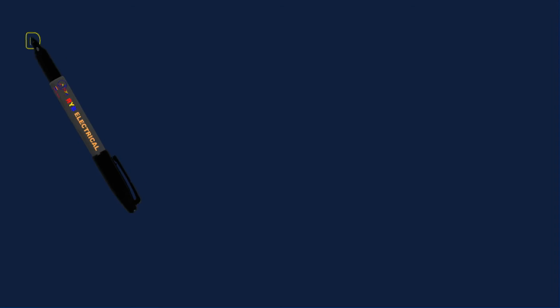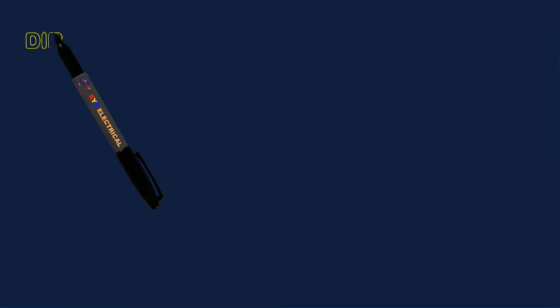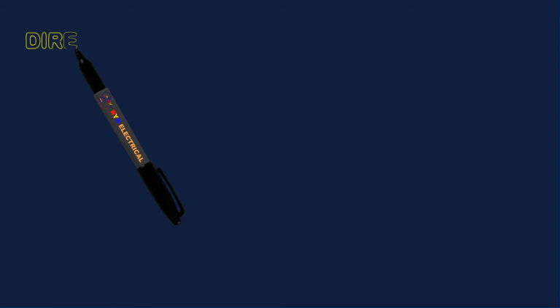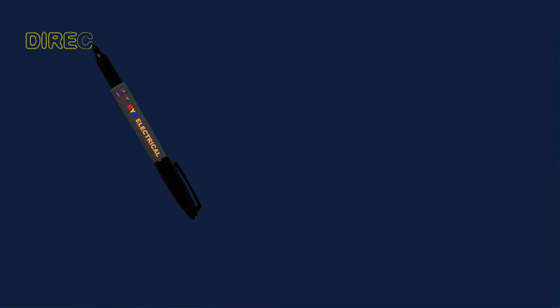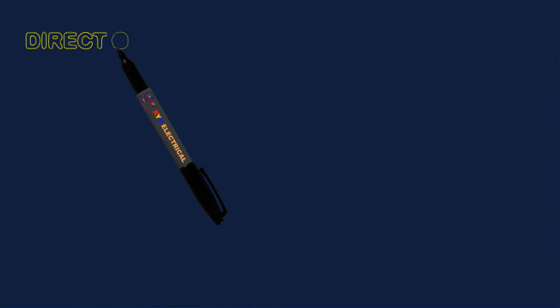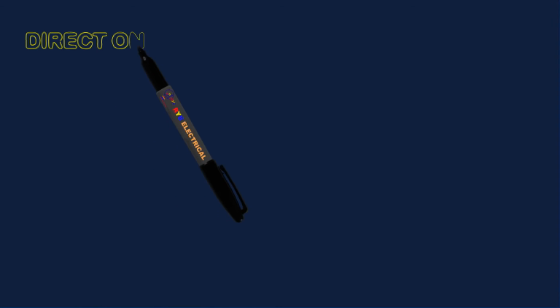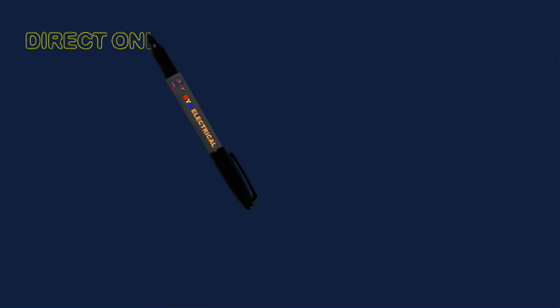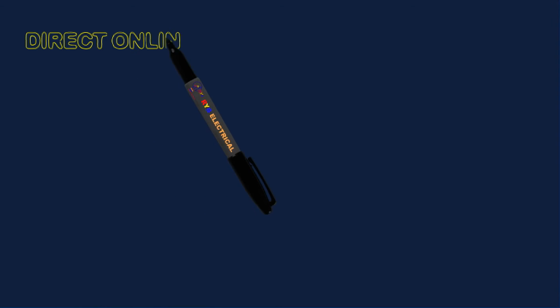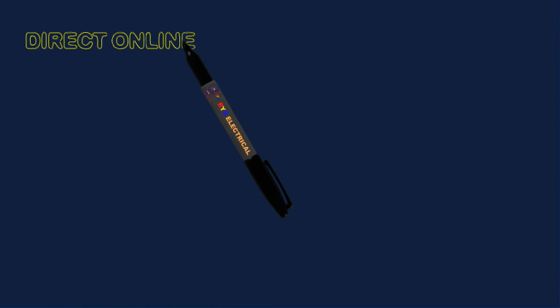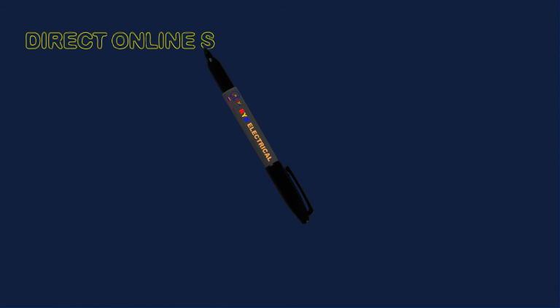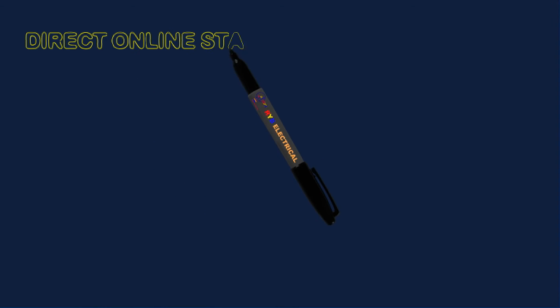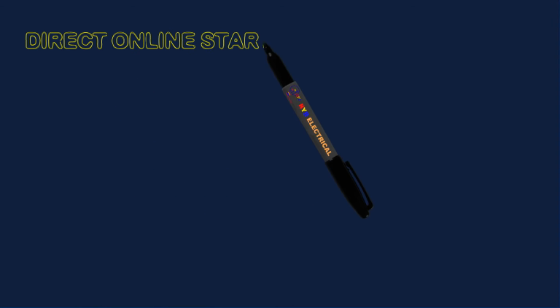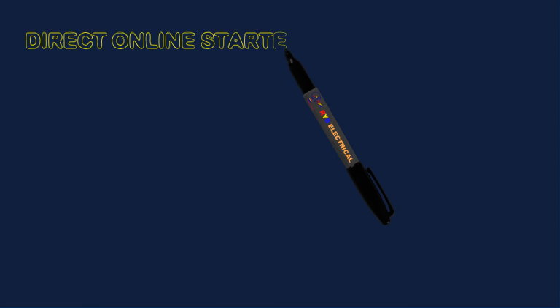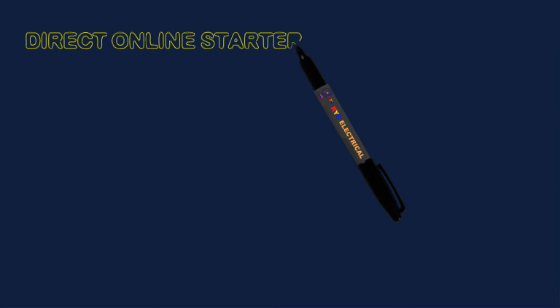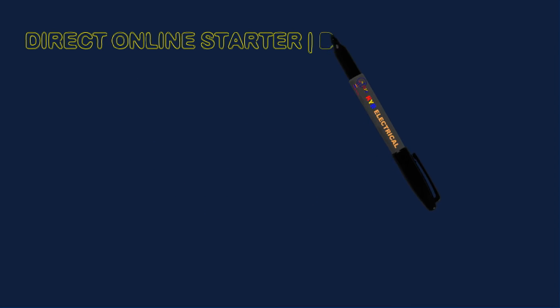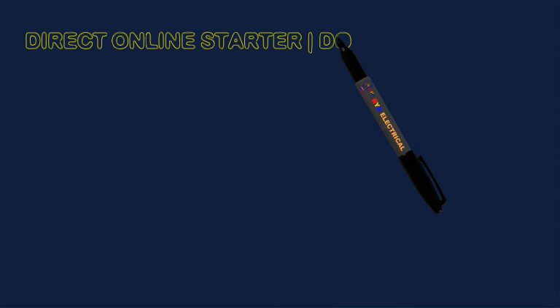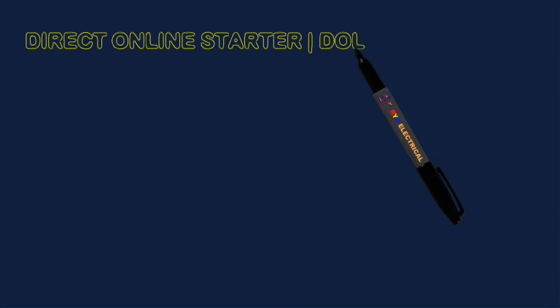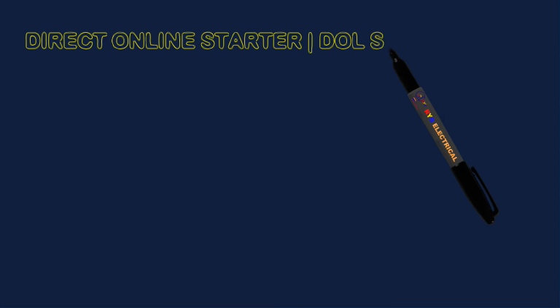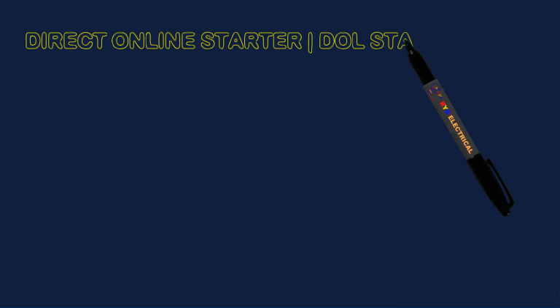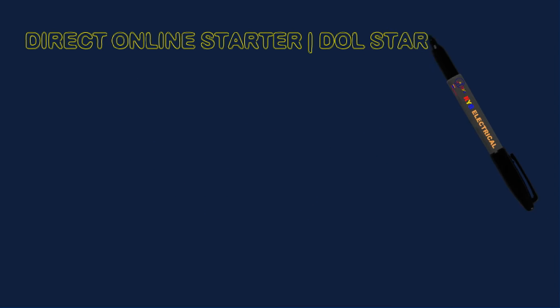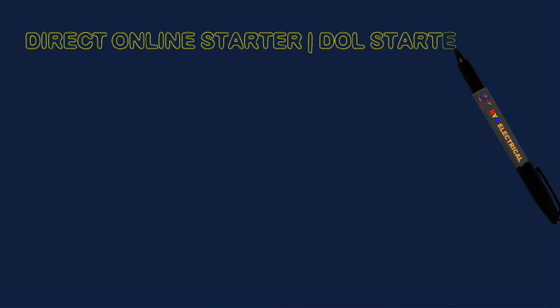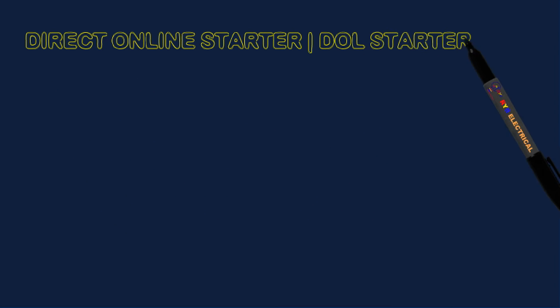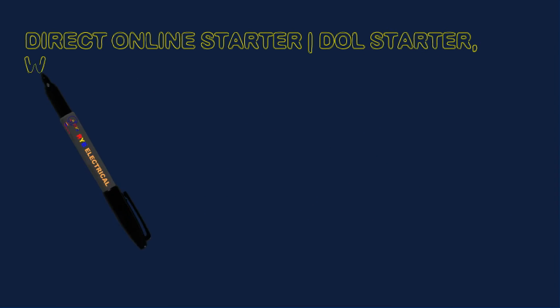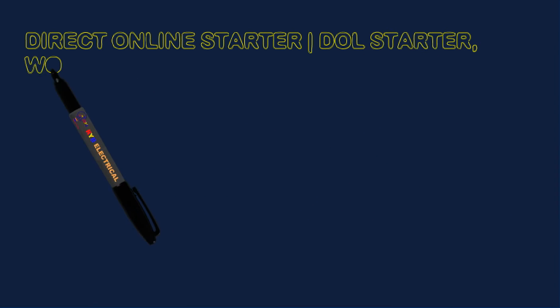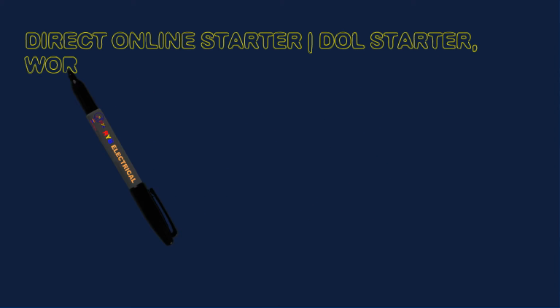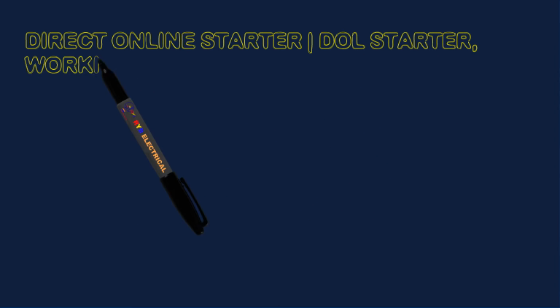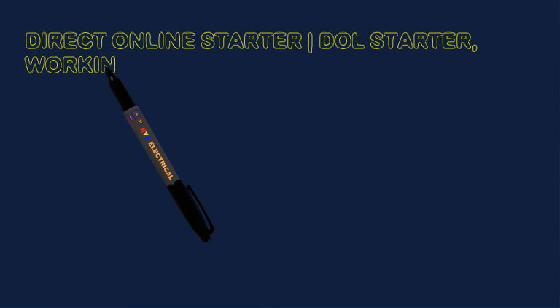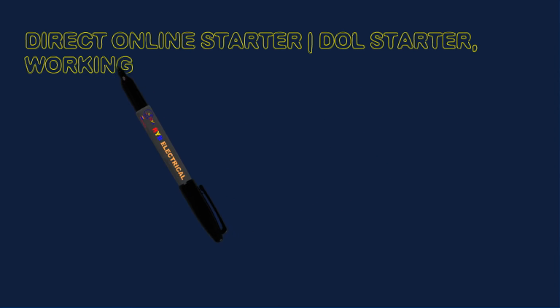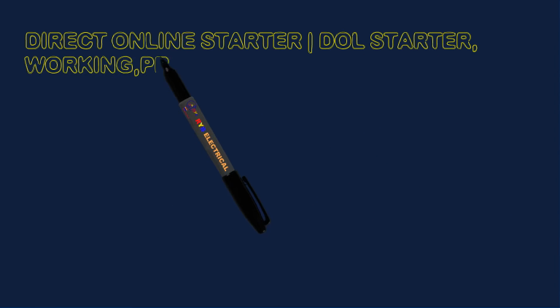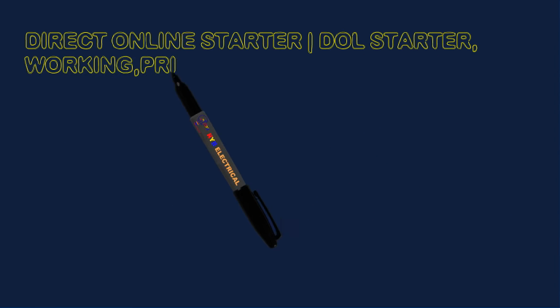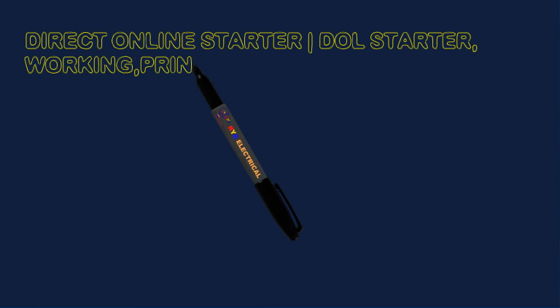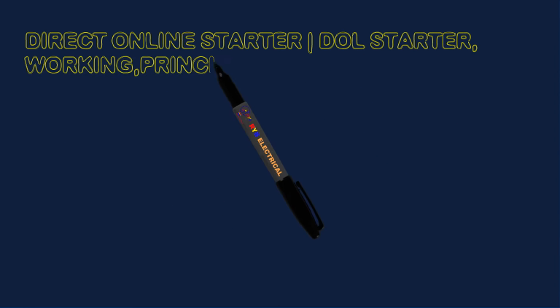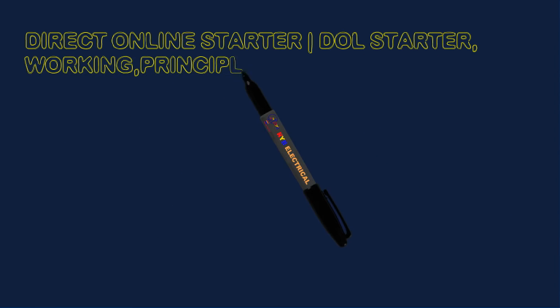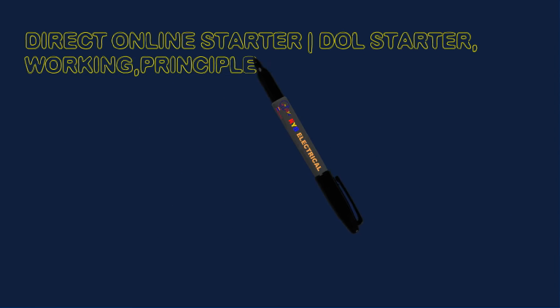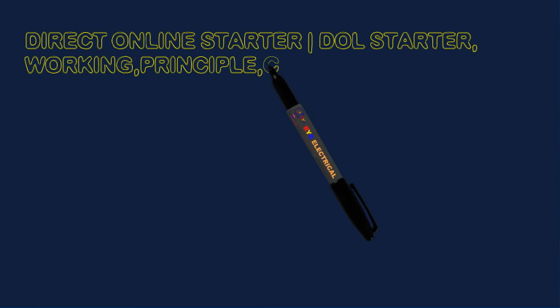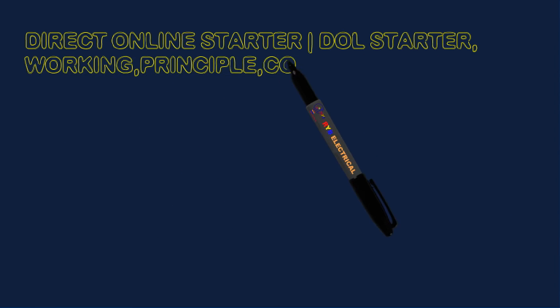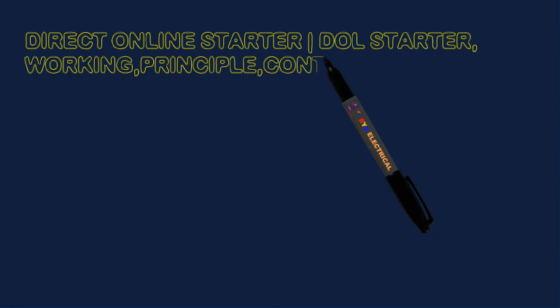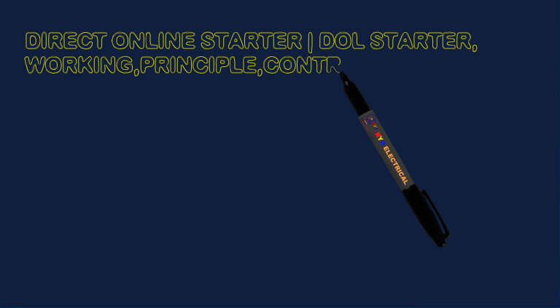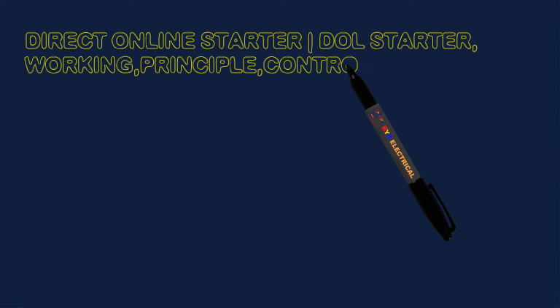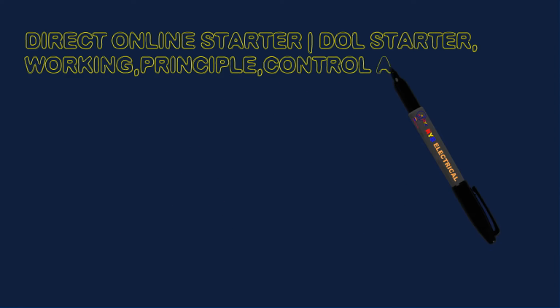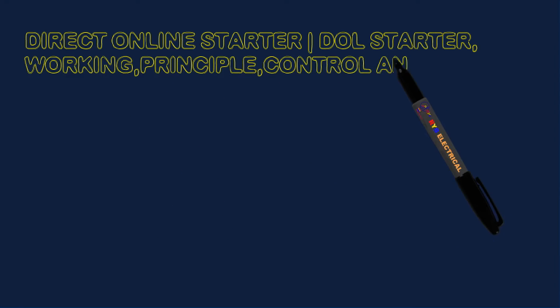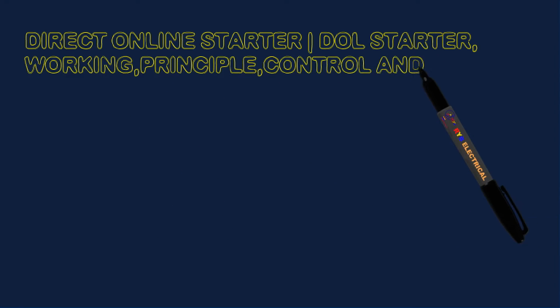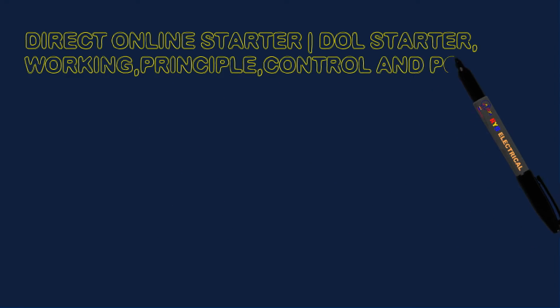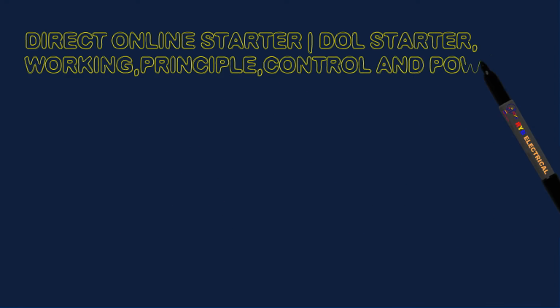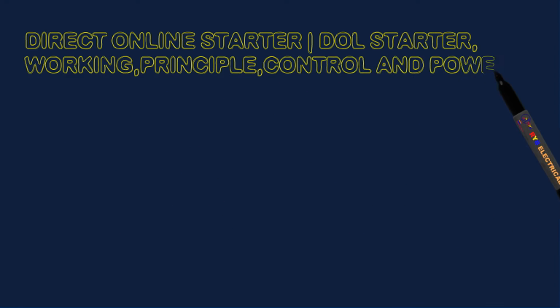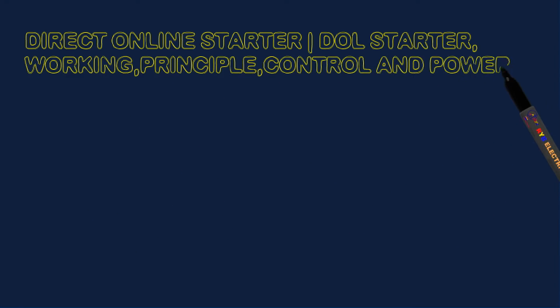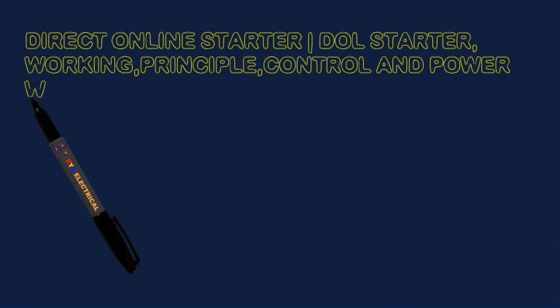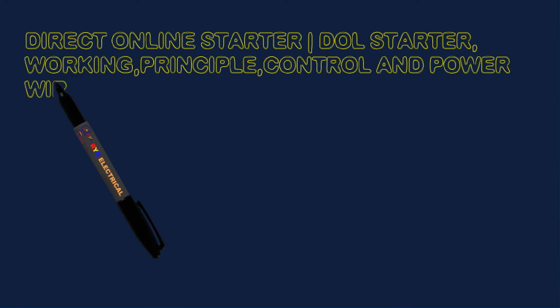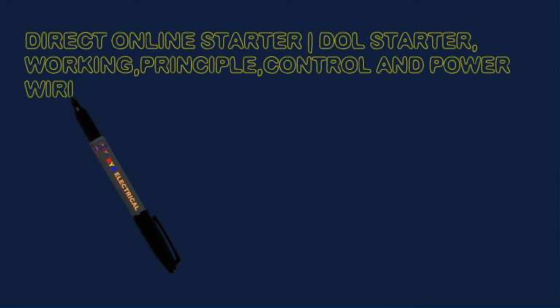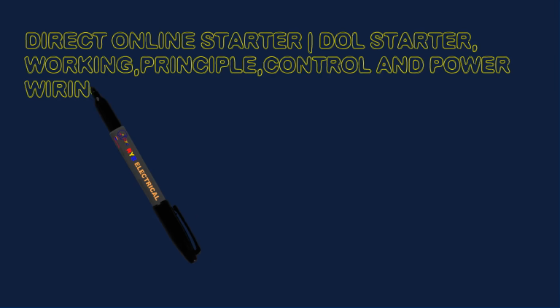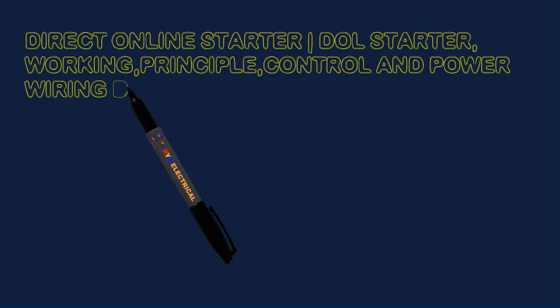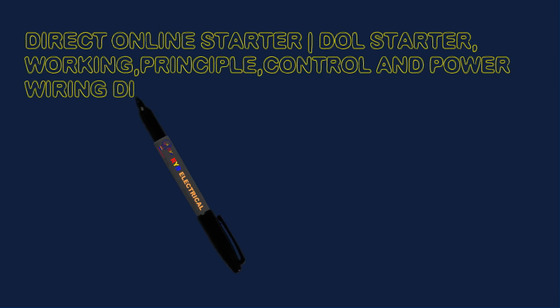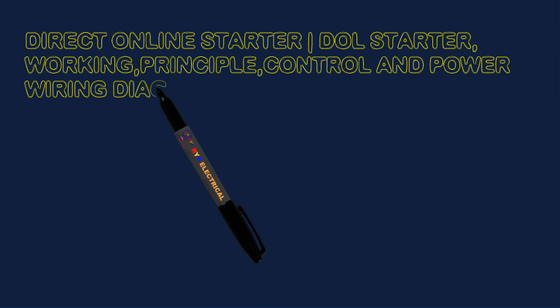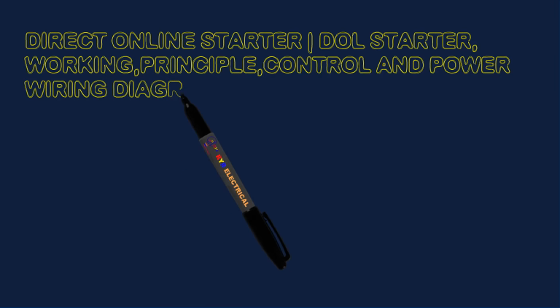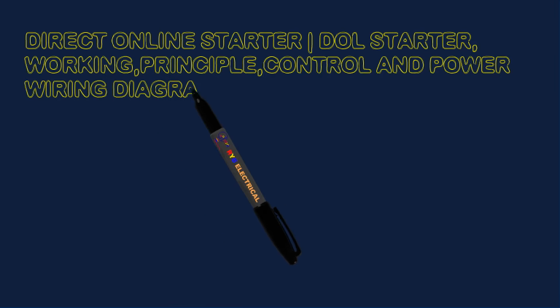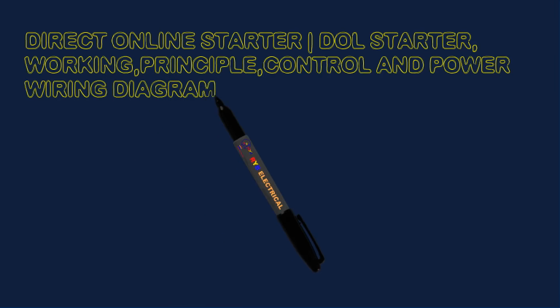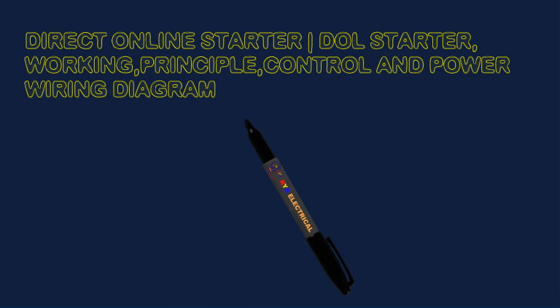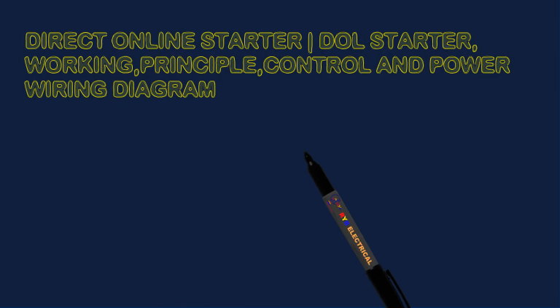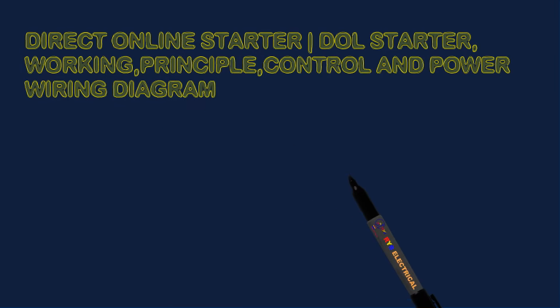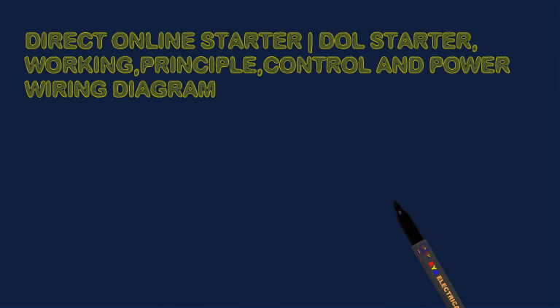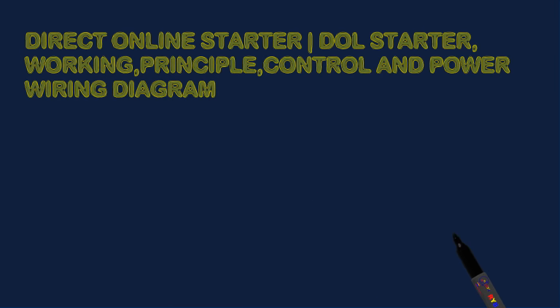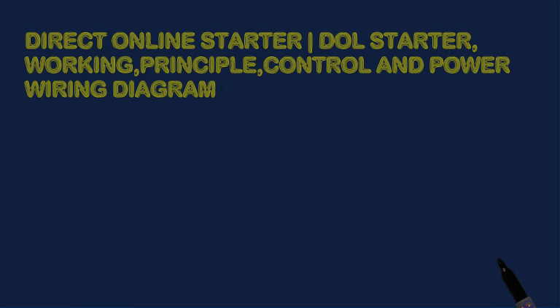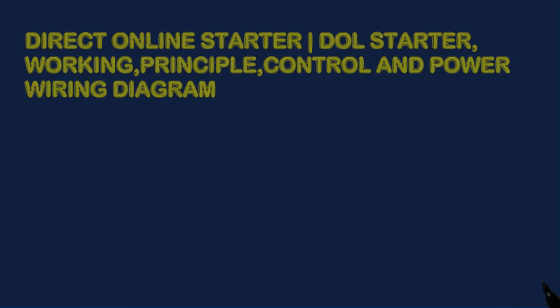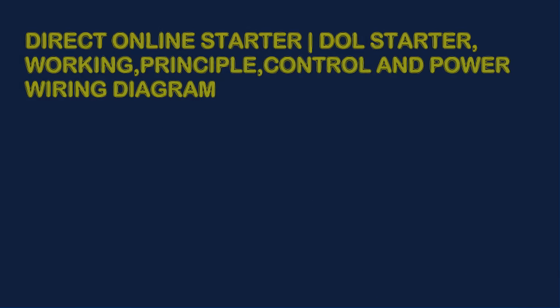Direct Online Starter, DOL Starter, Working Principle, Control and Power Wiring Diagram.